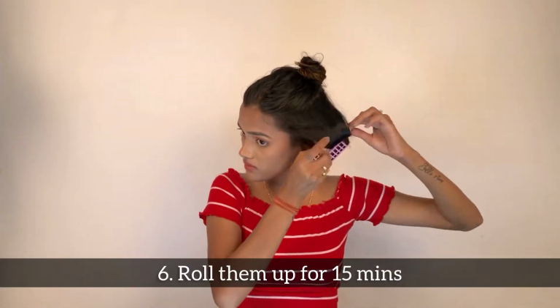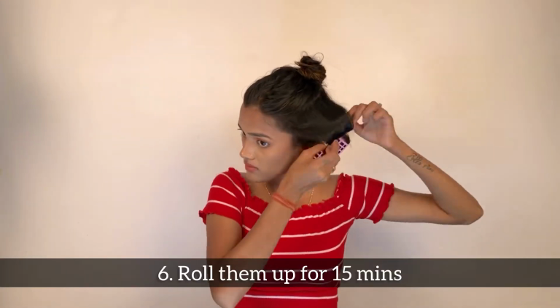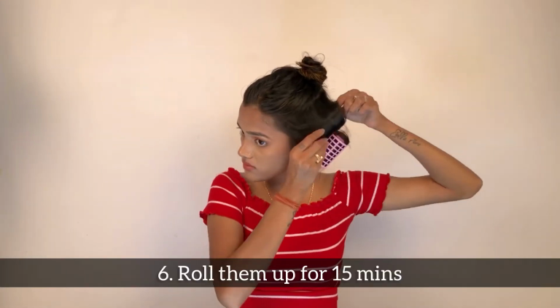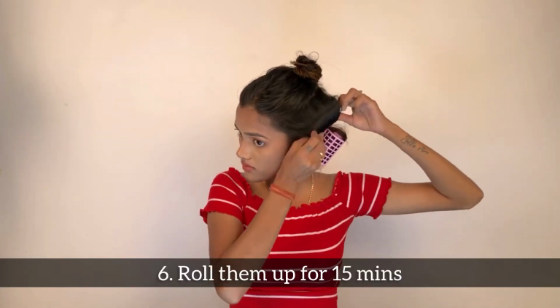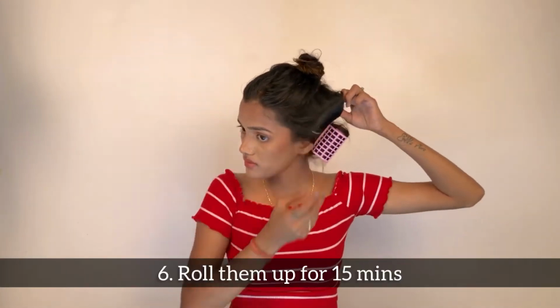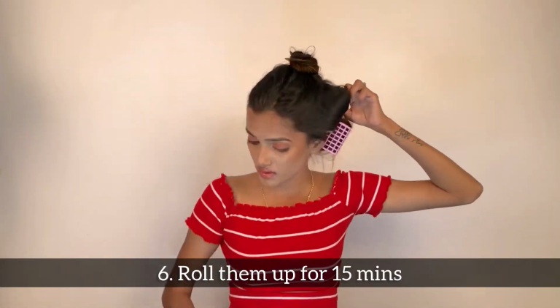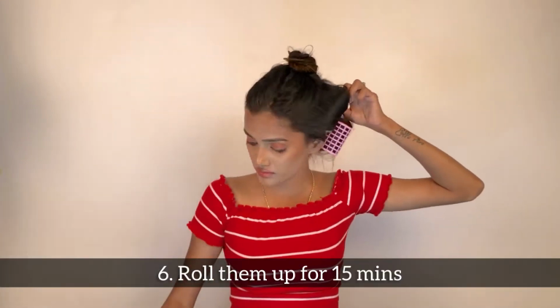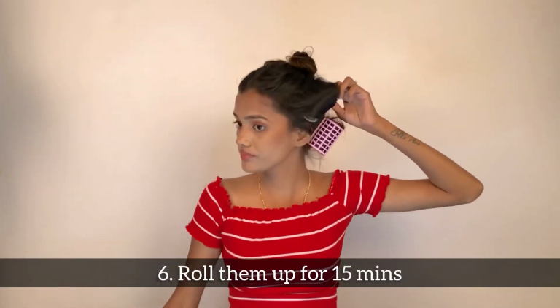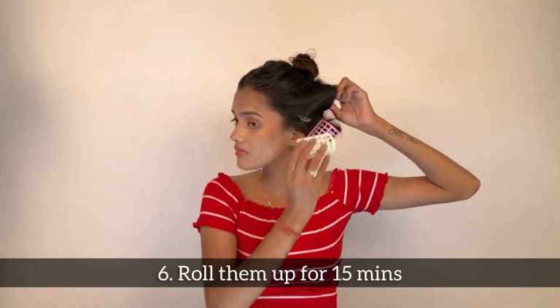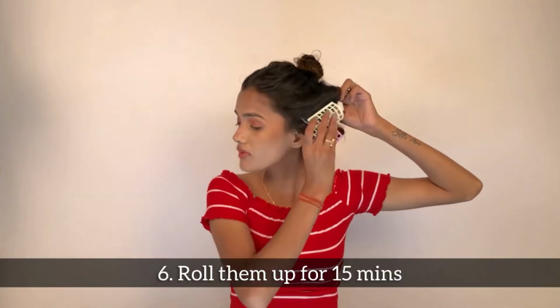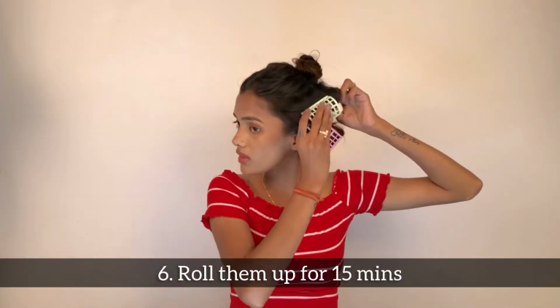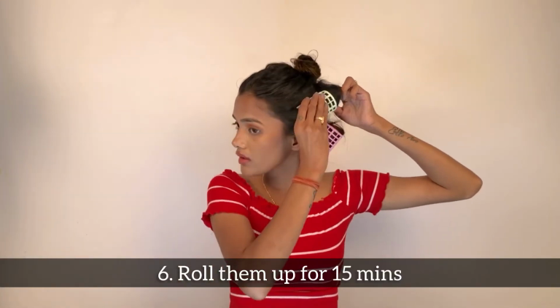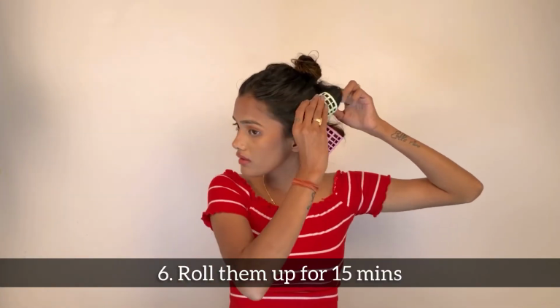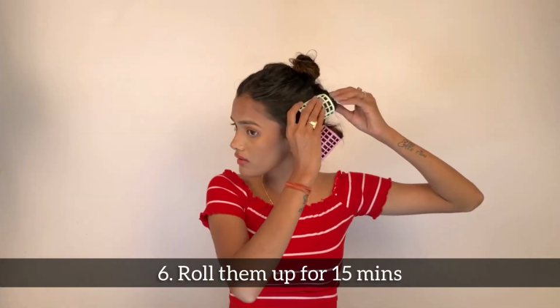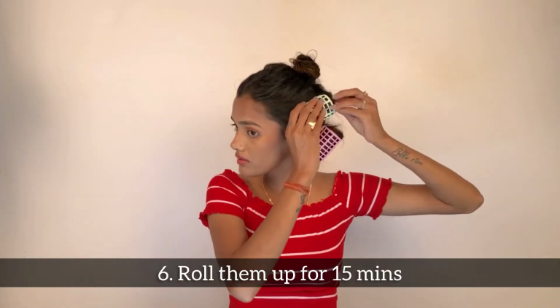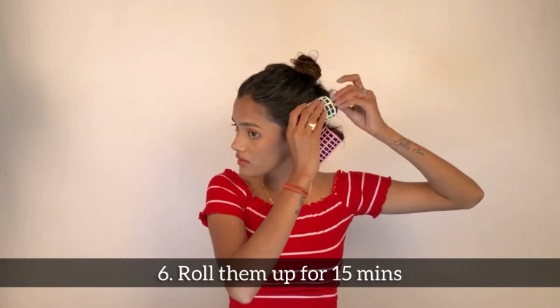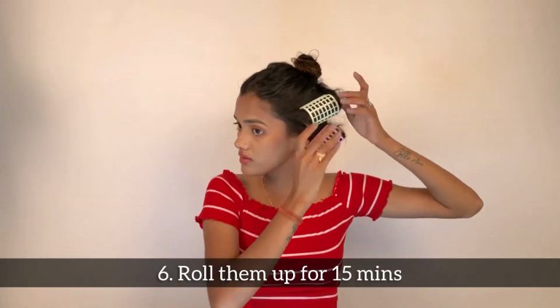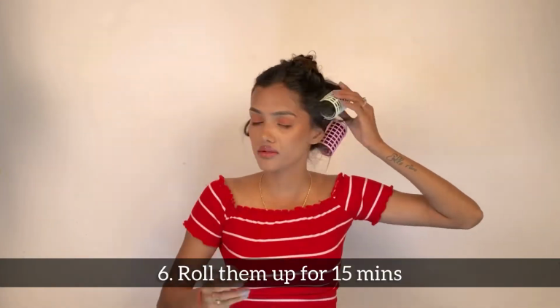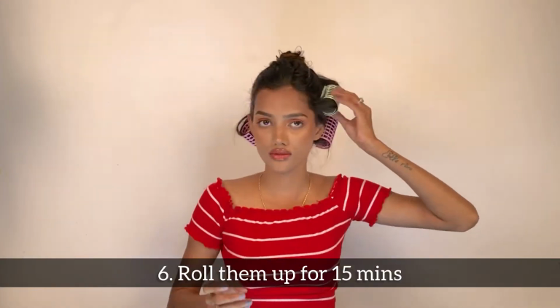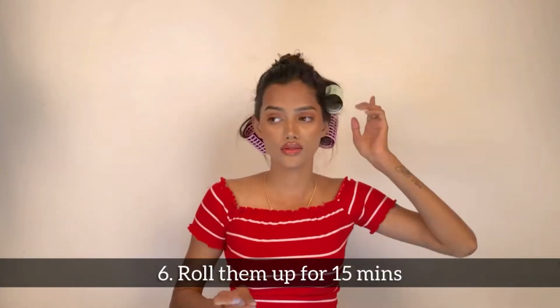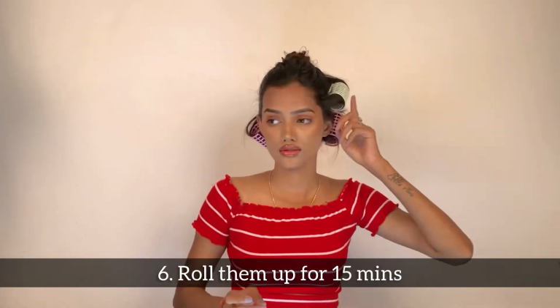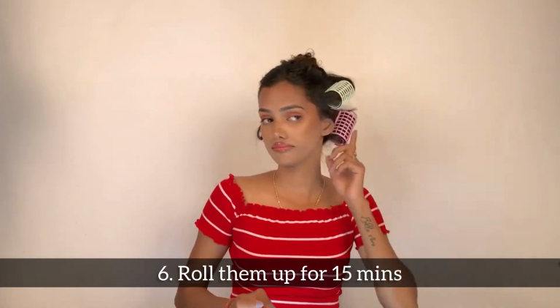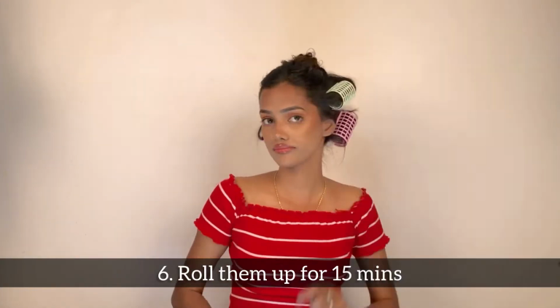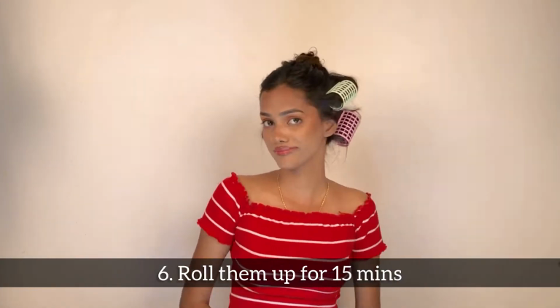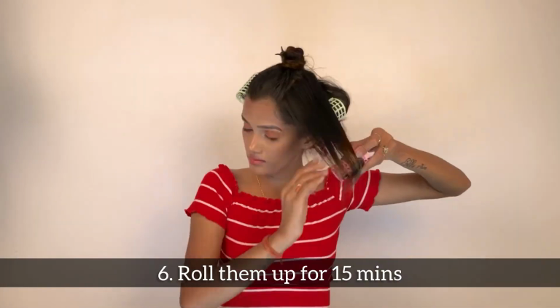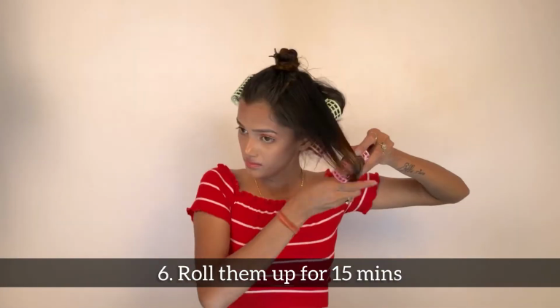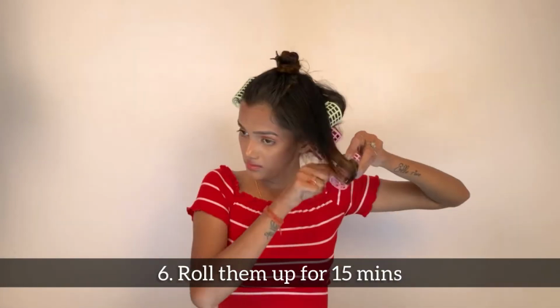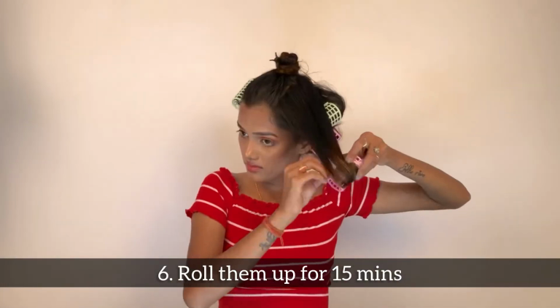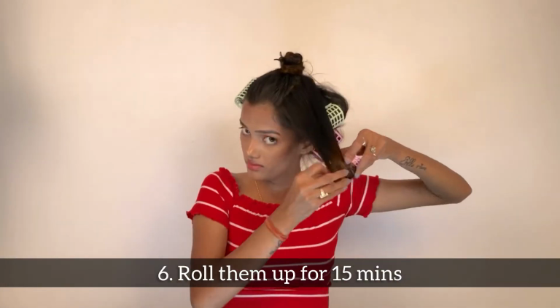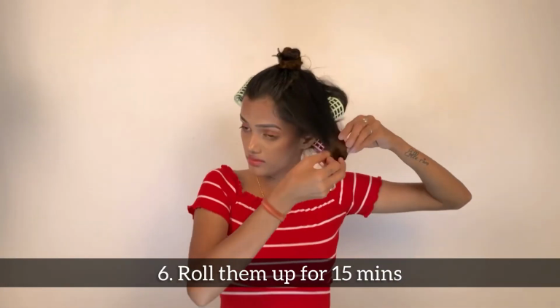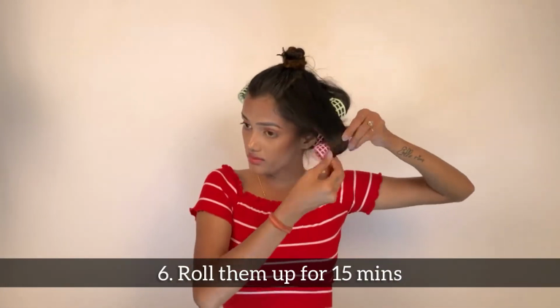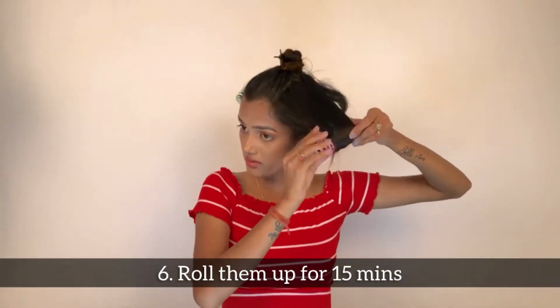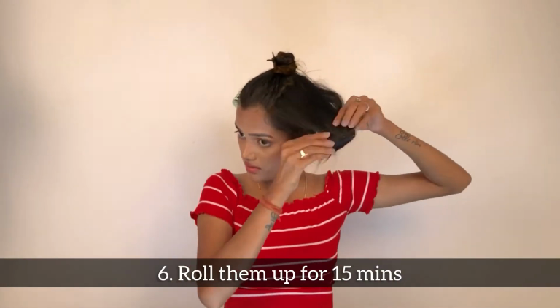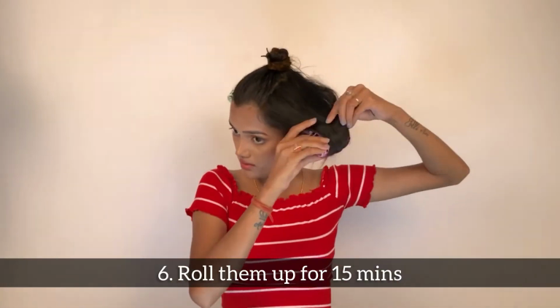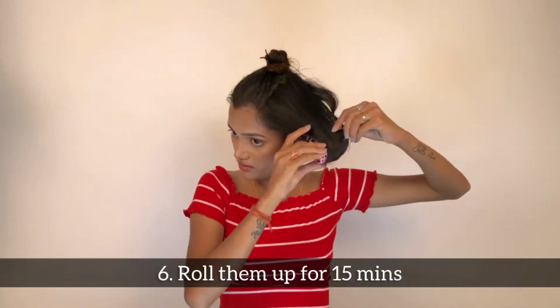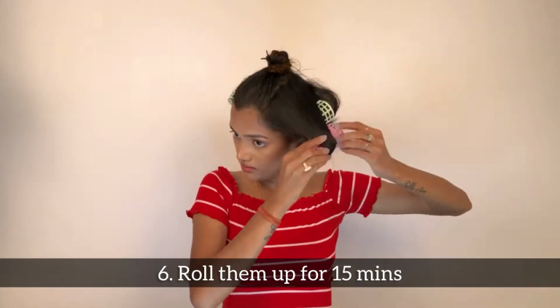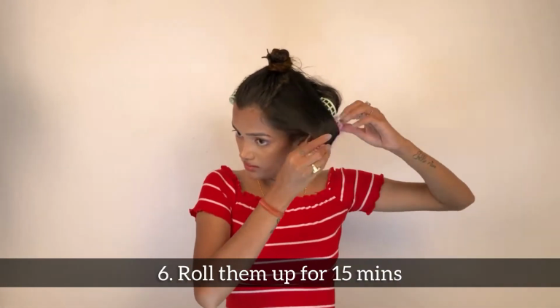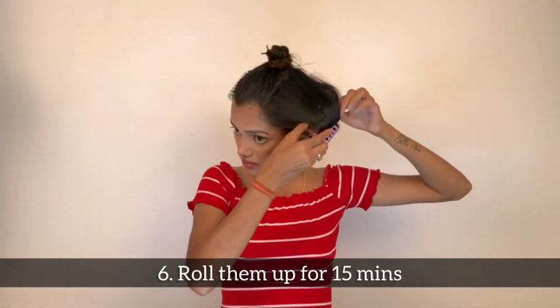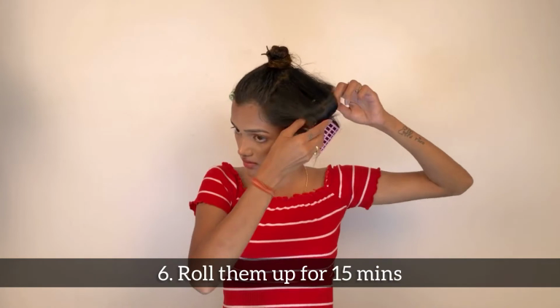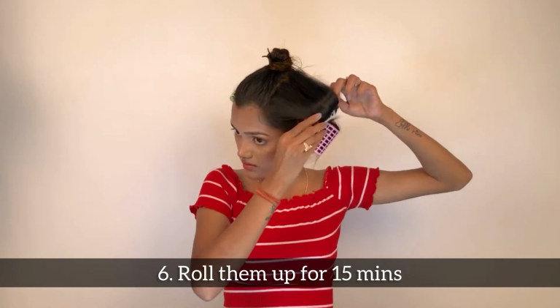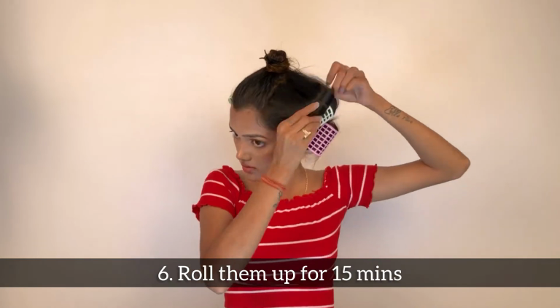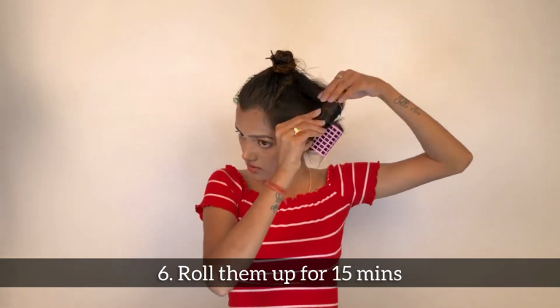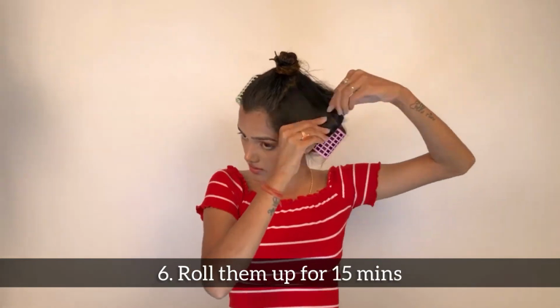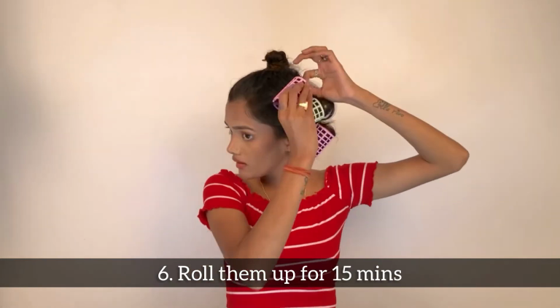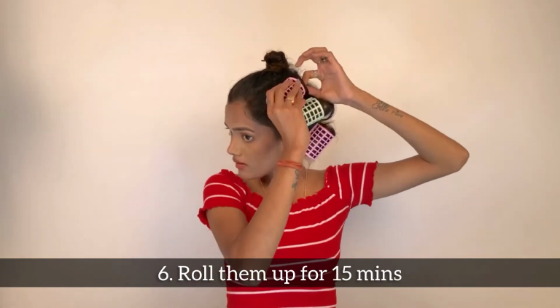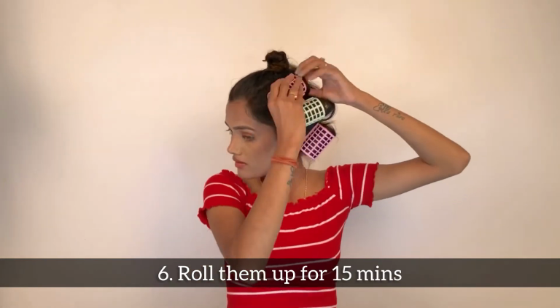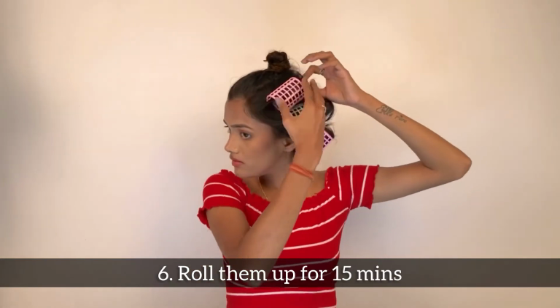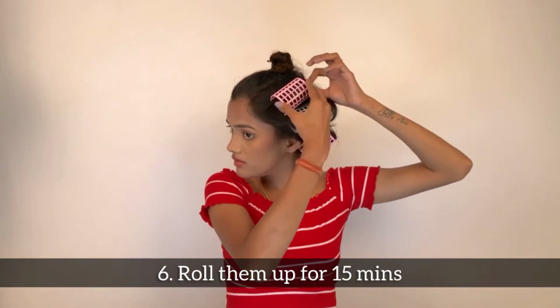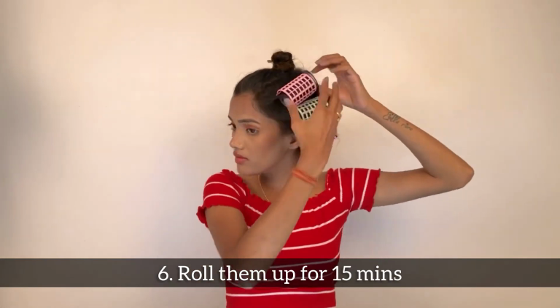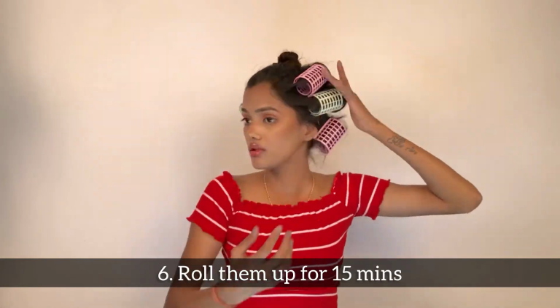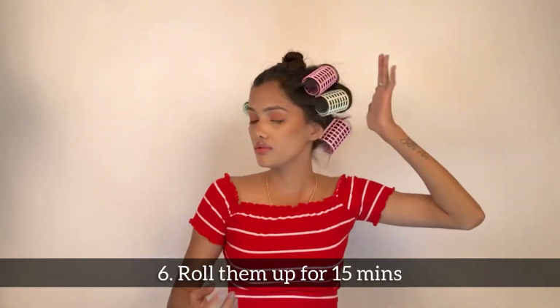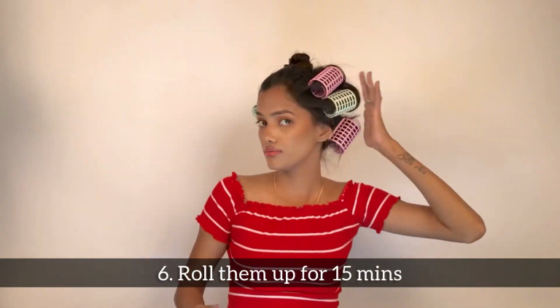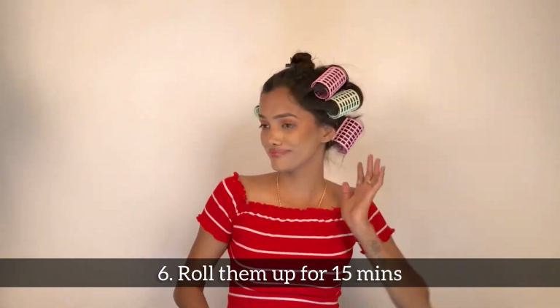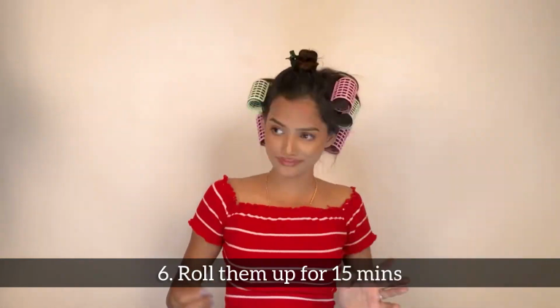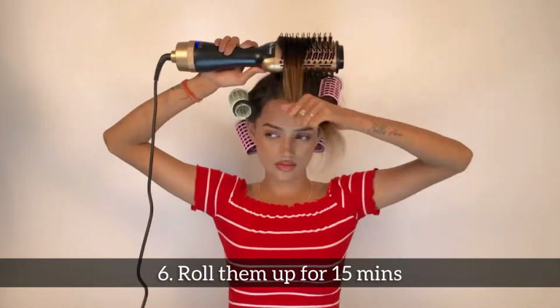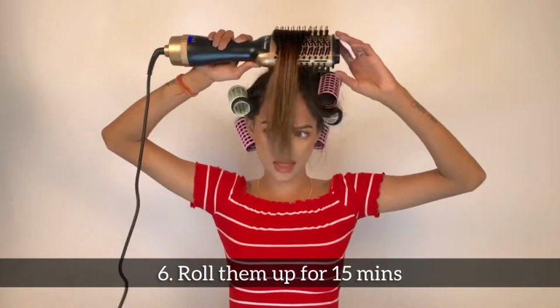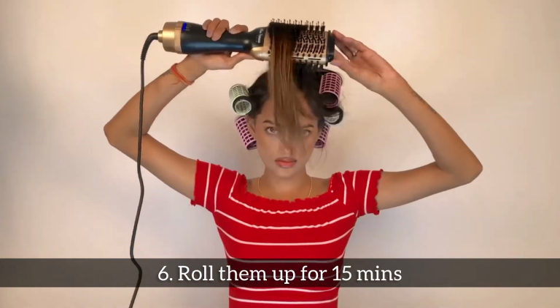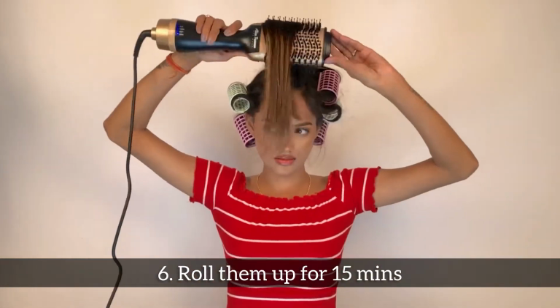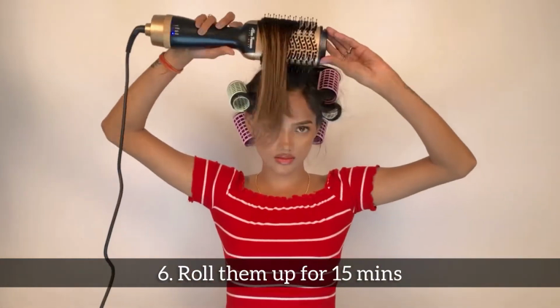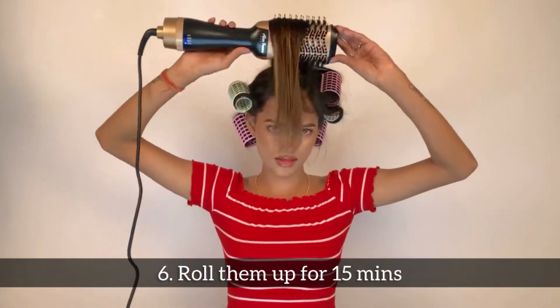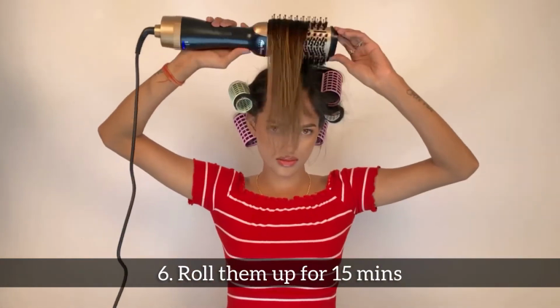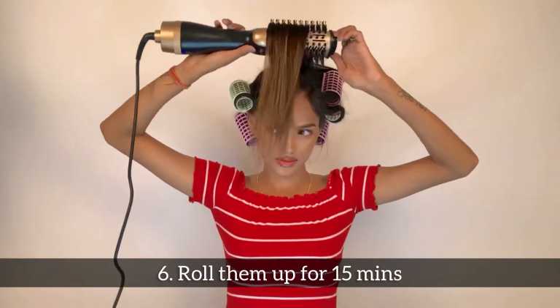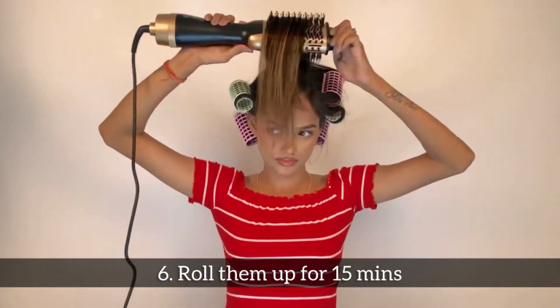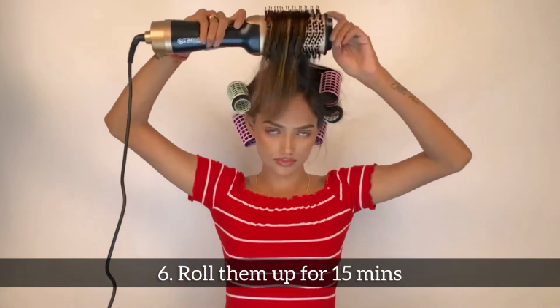Now start rolling the hair and tuck them in. Repeat the same on each section and let them set for 15 minutes.